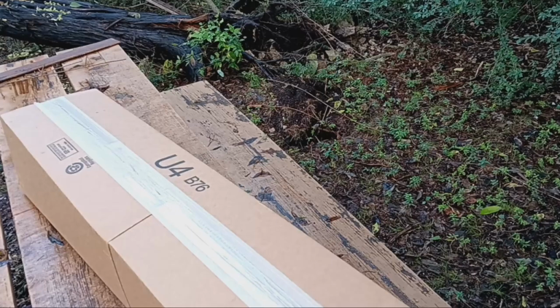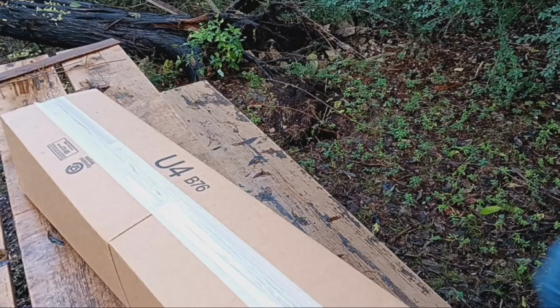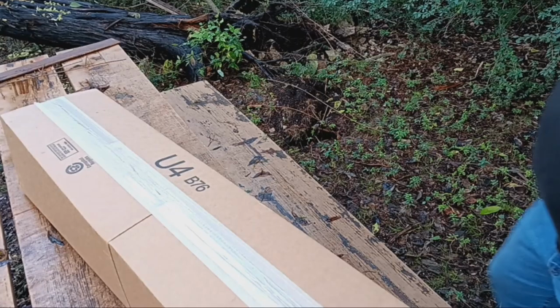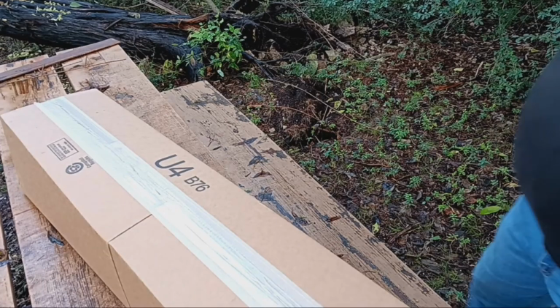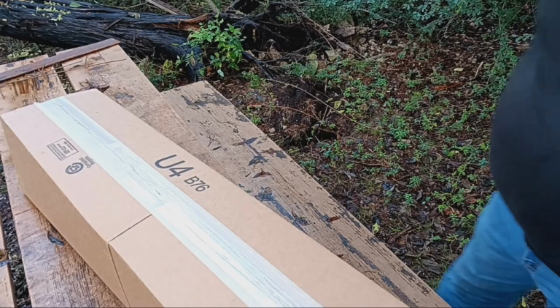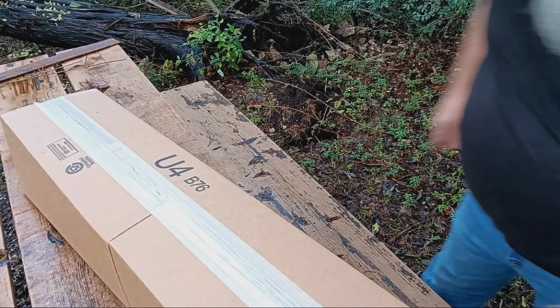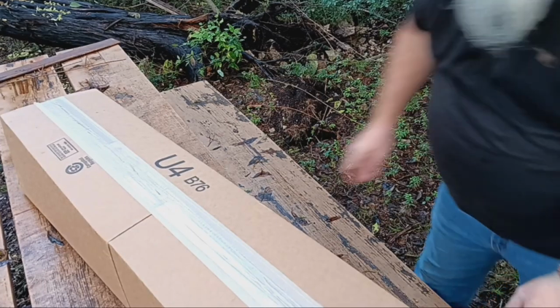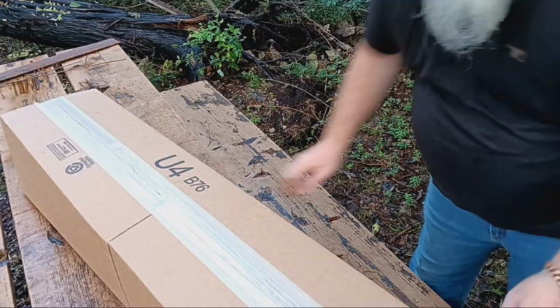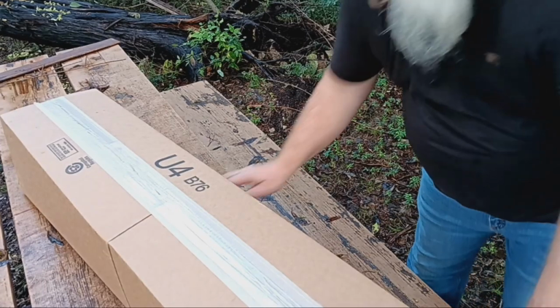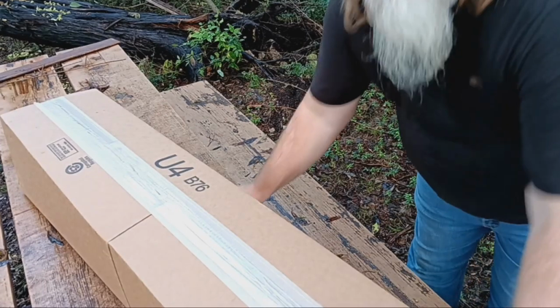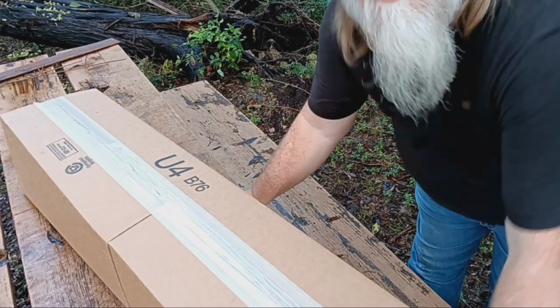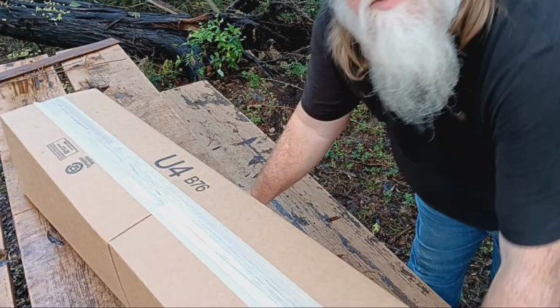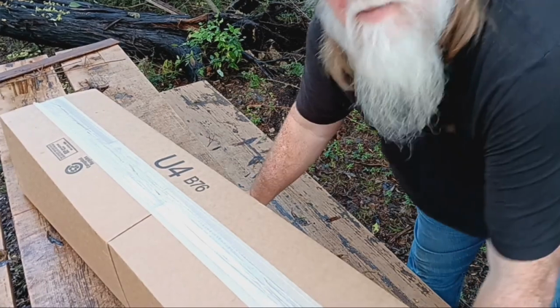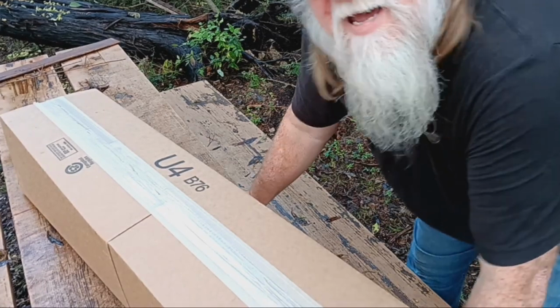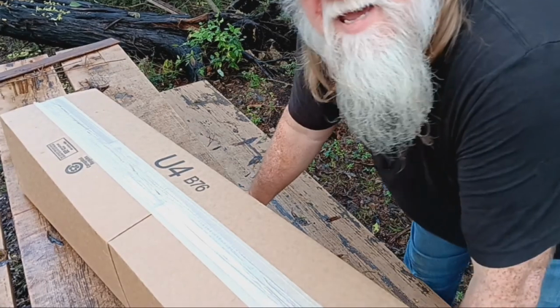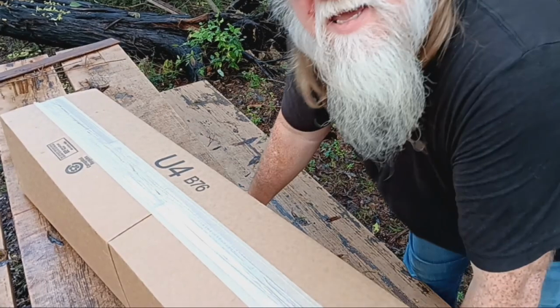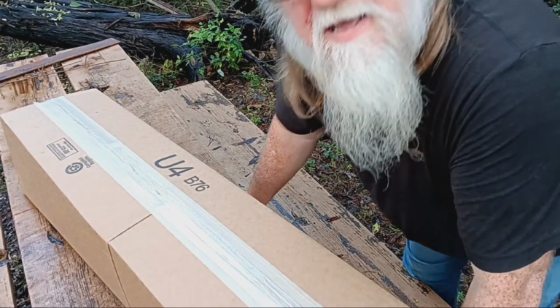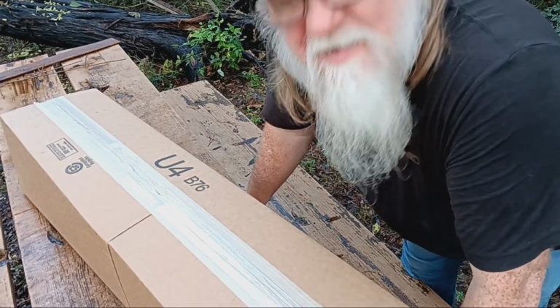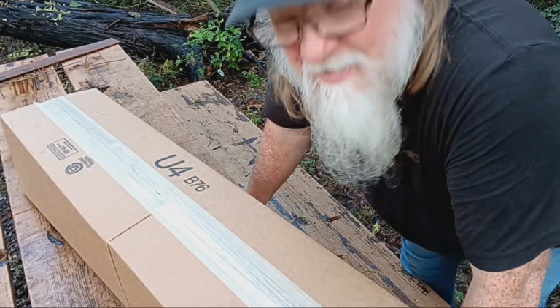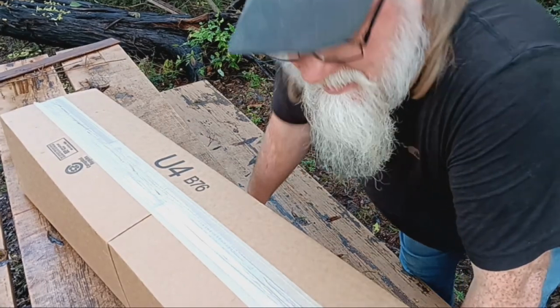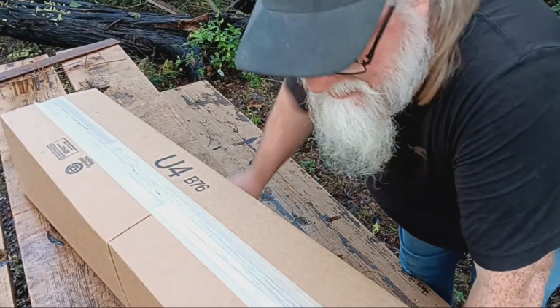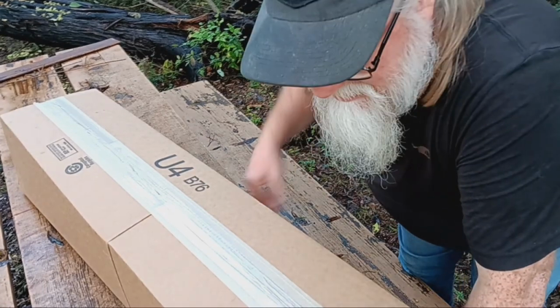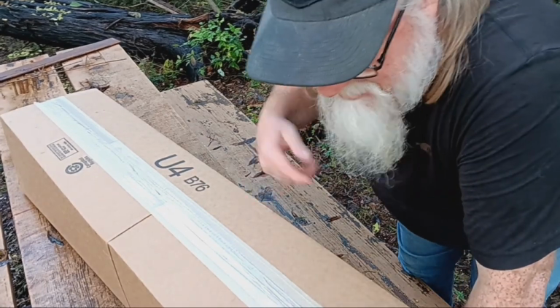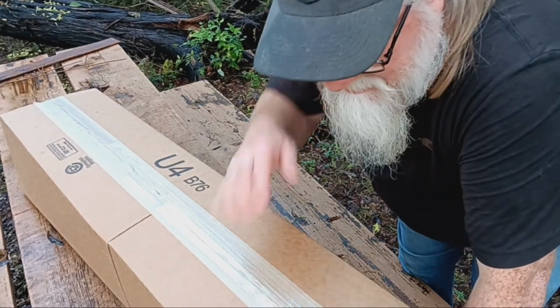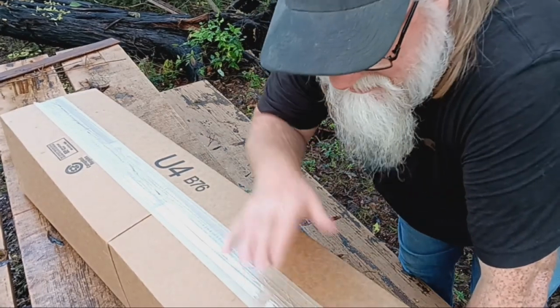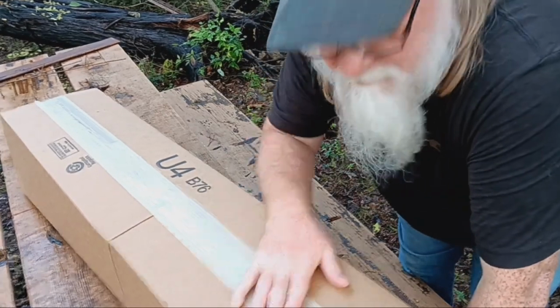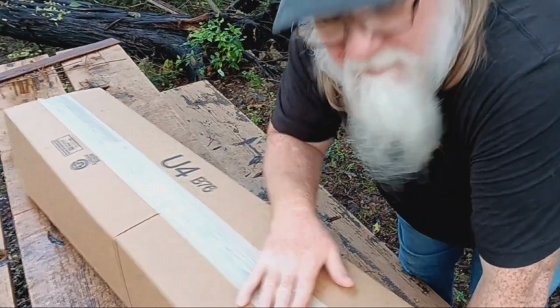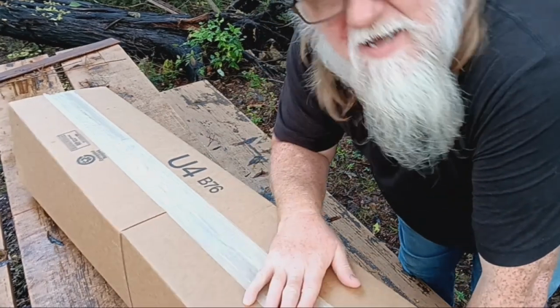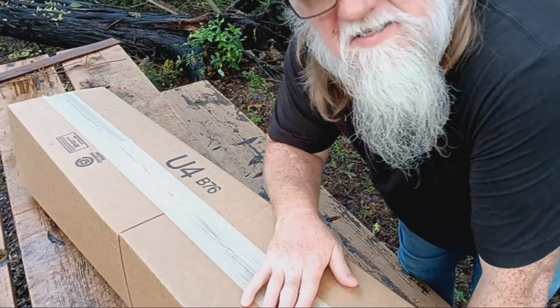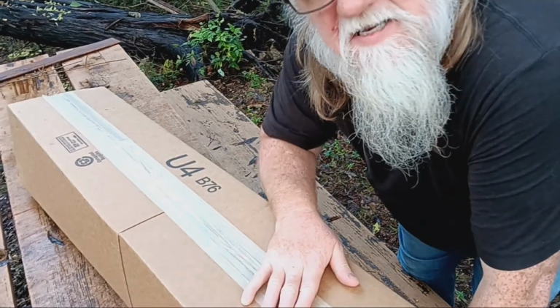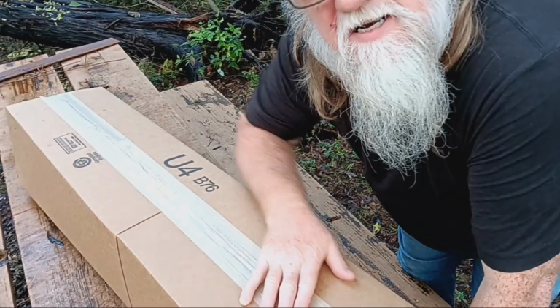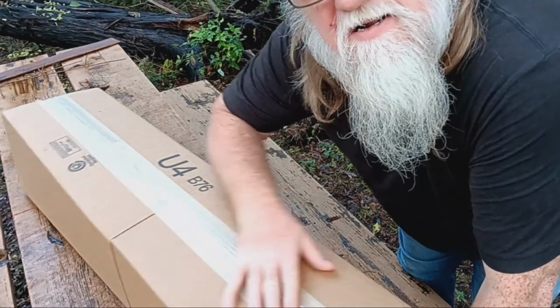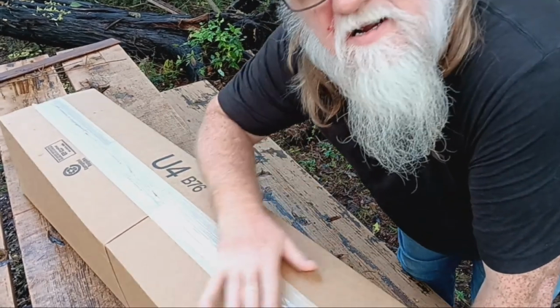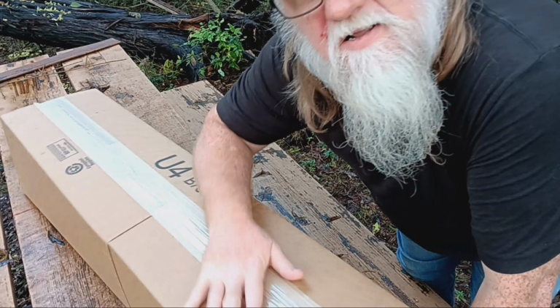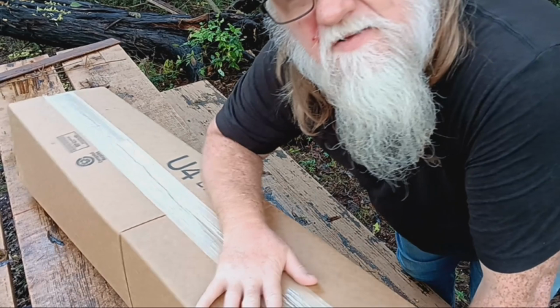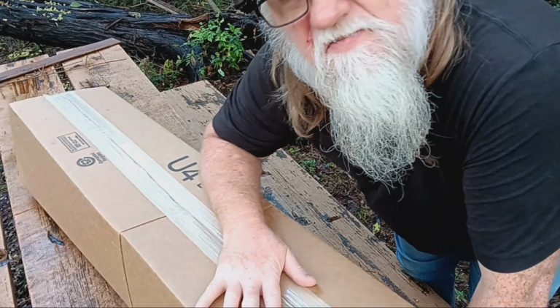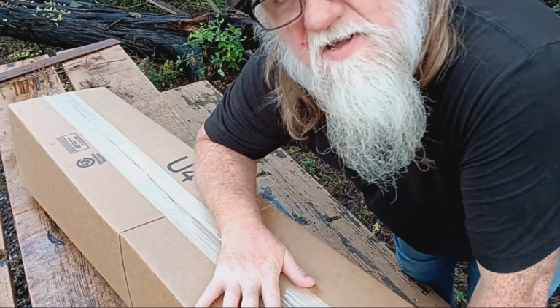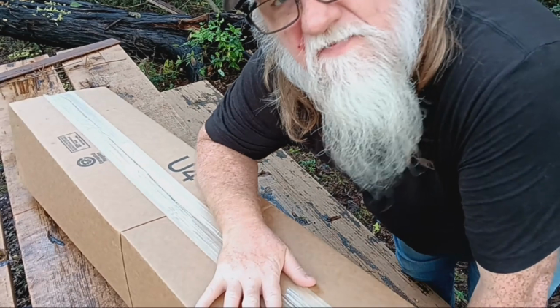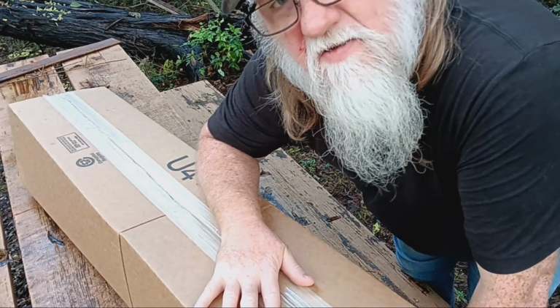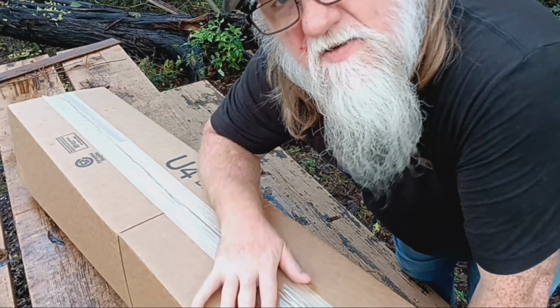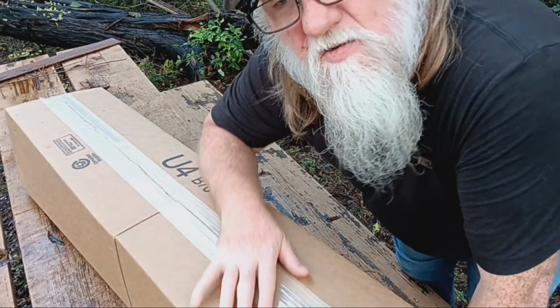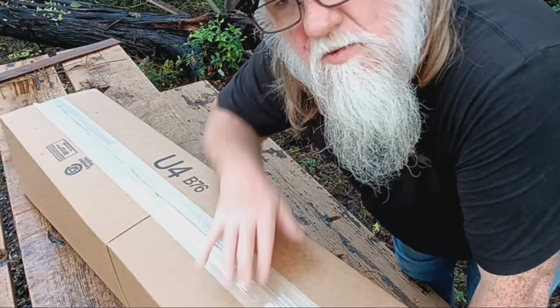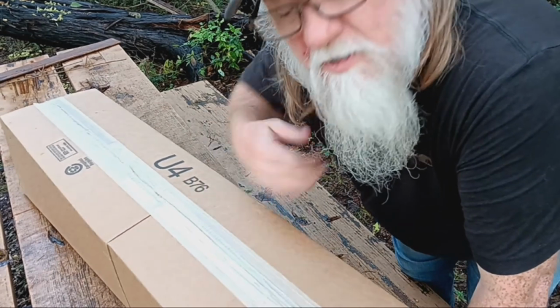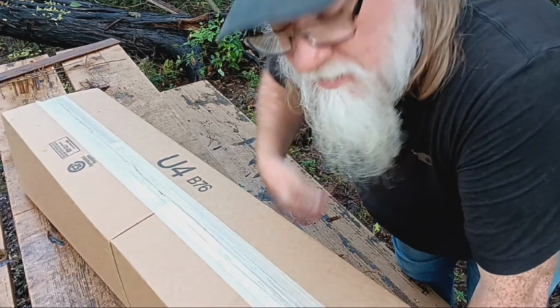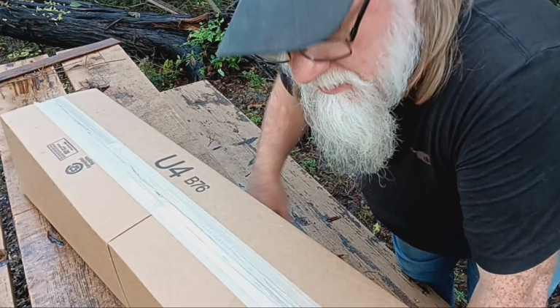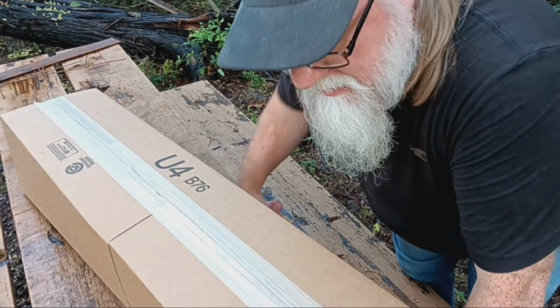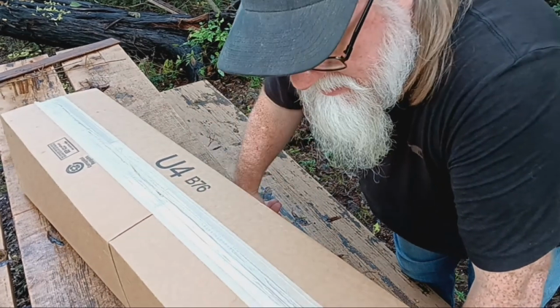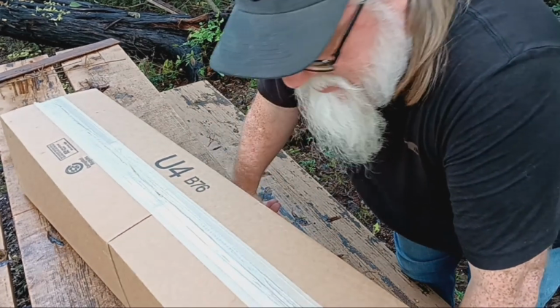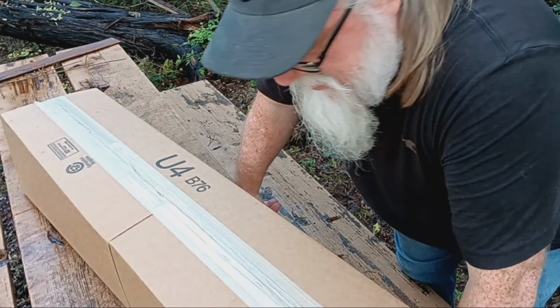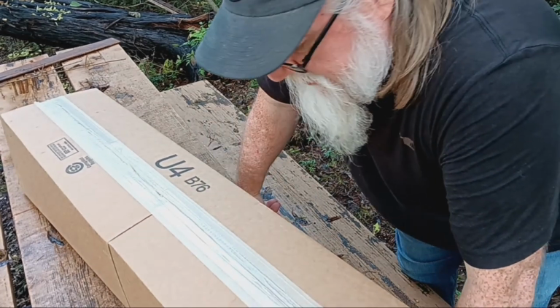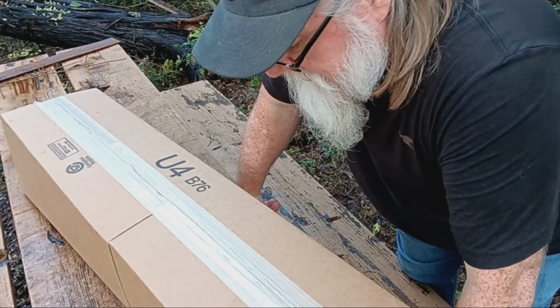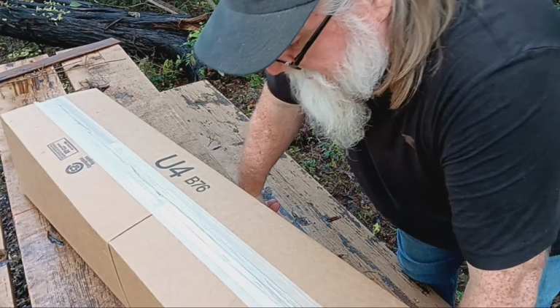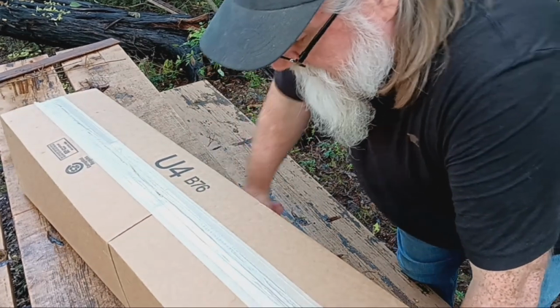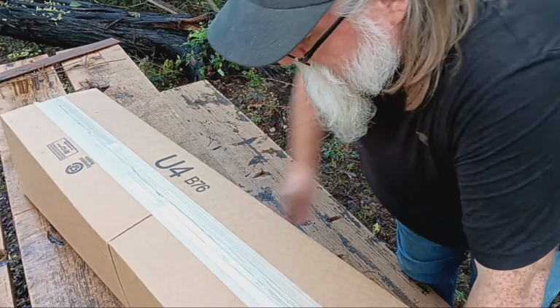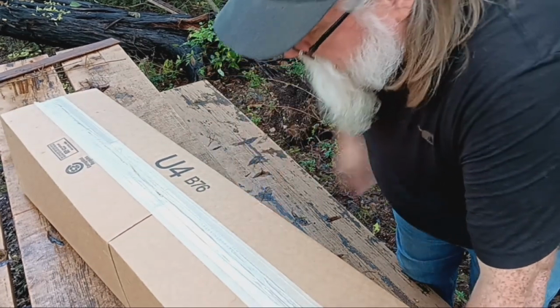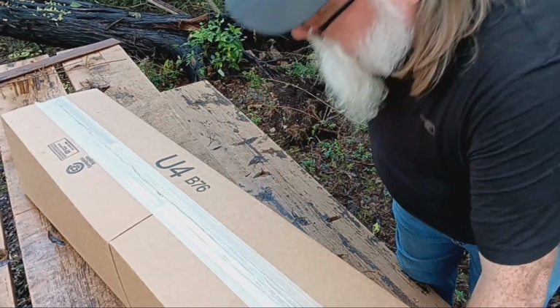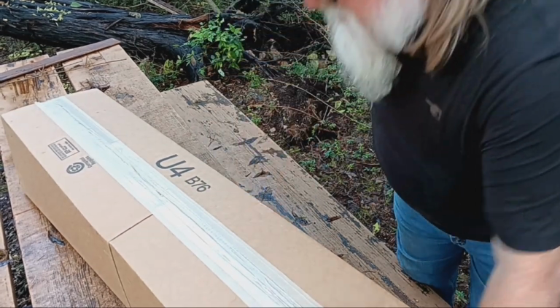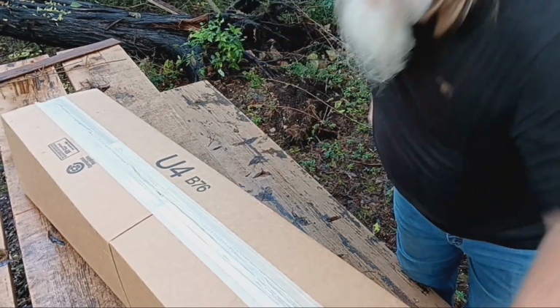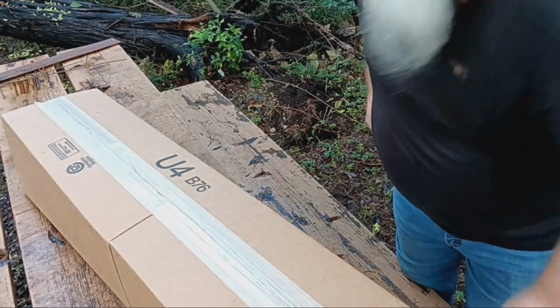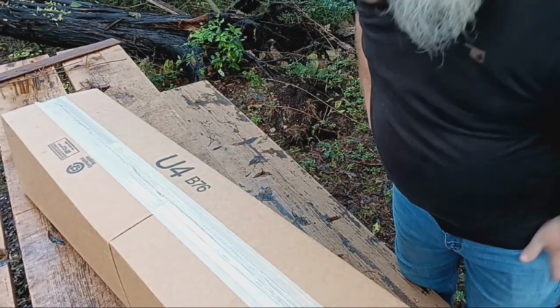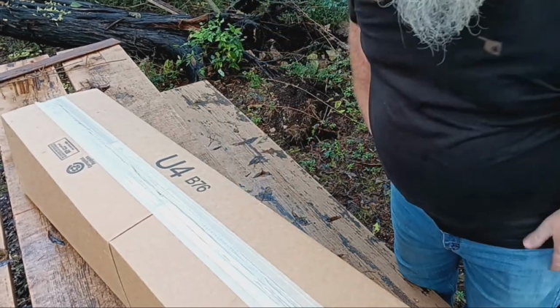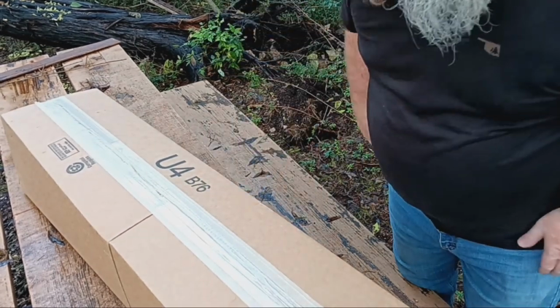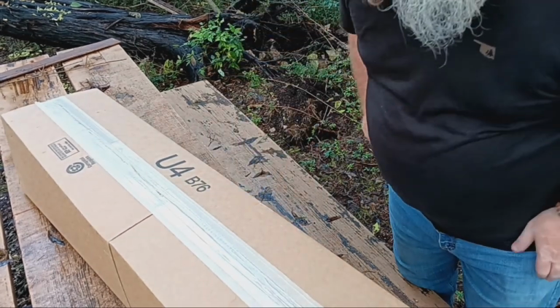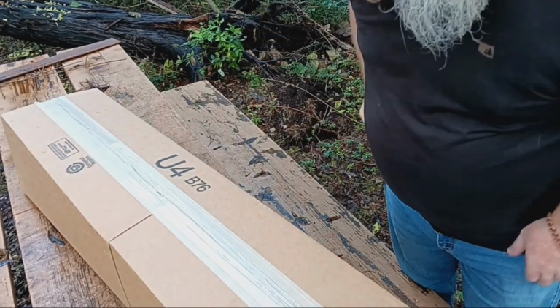Okay guys, we're back and I got the box here of stuff that we ordered and we'll go ahead and get it opened up.